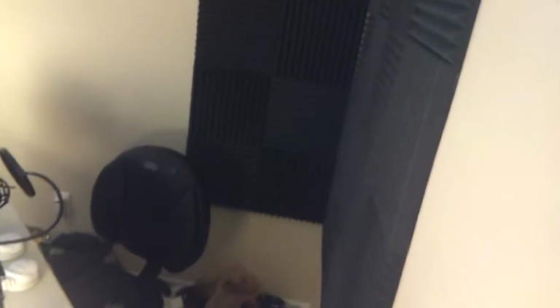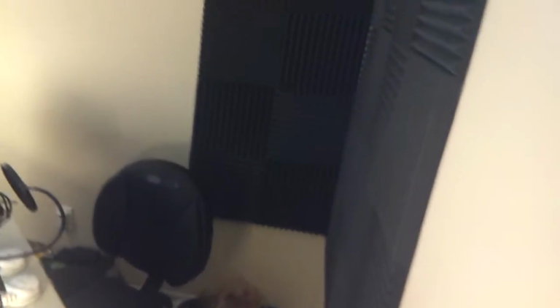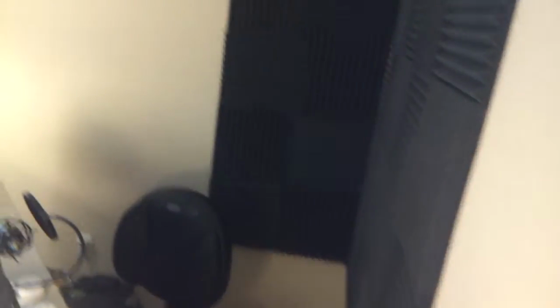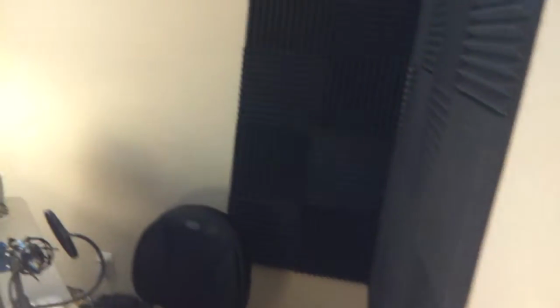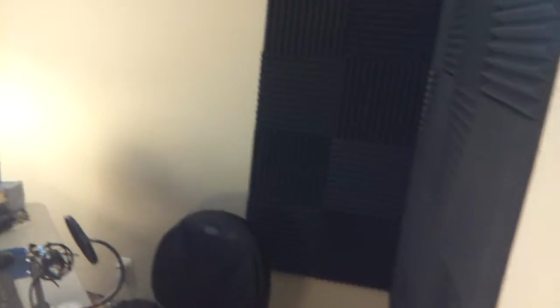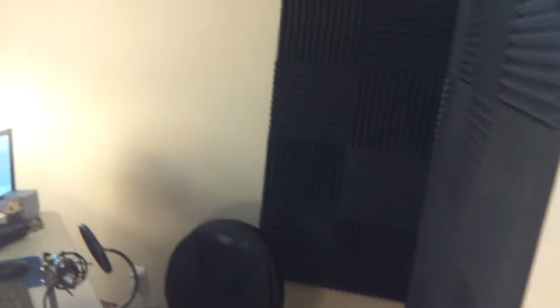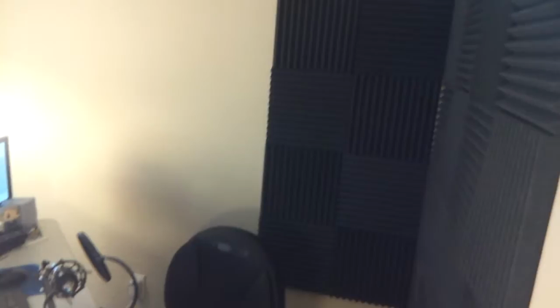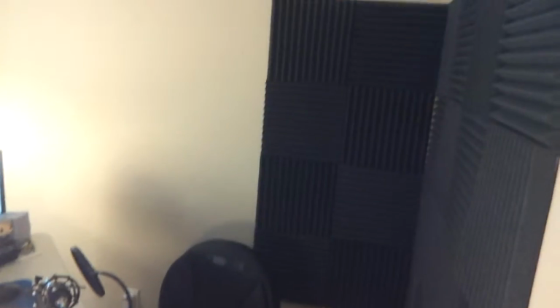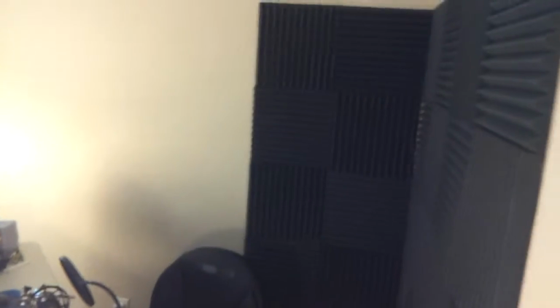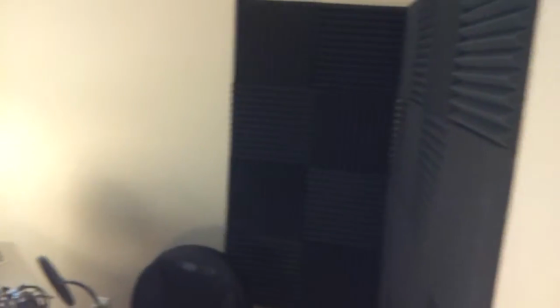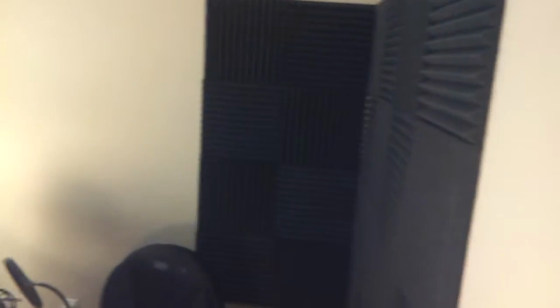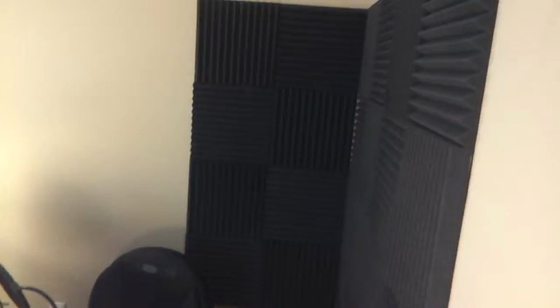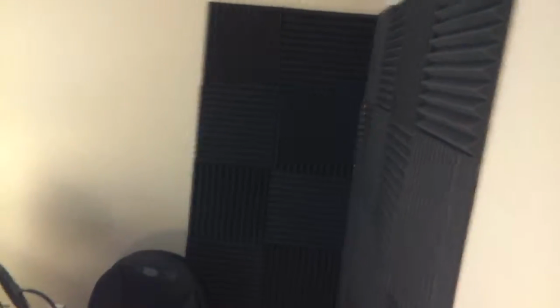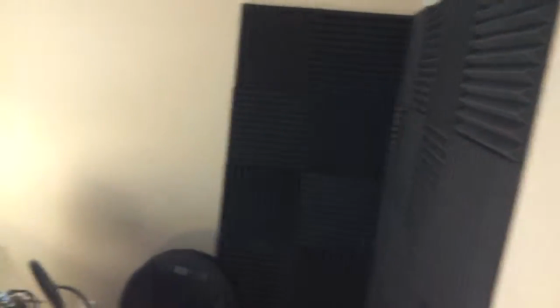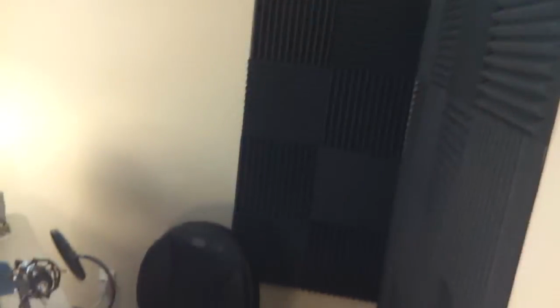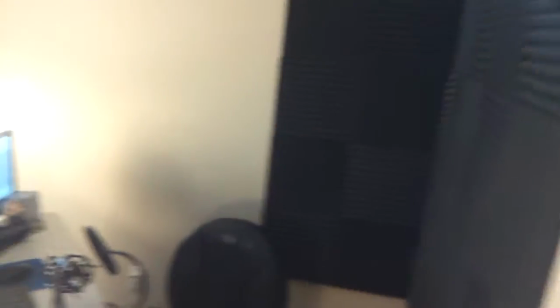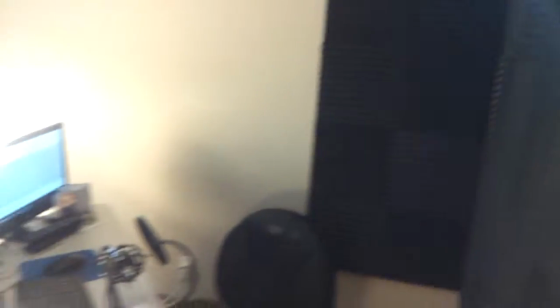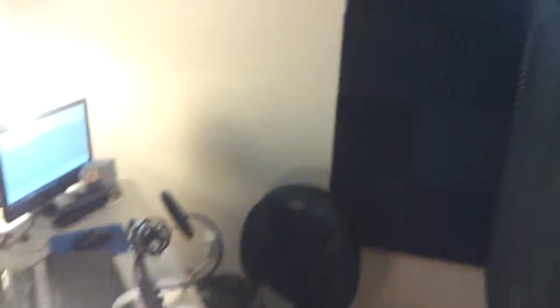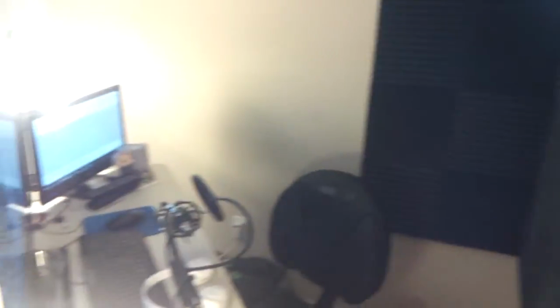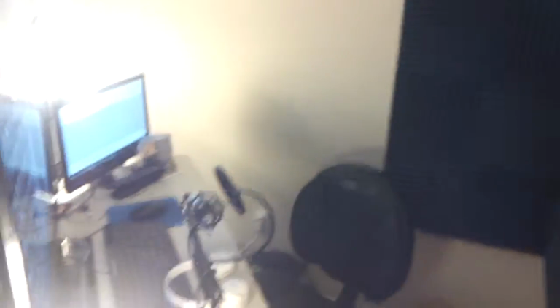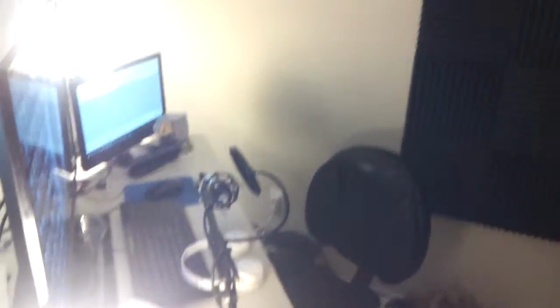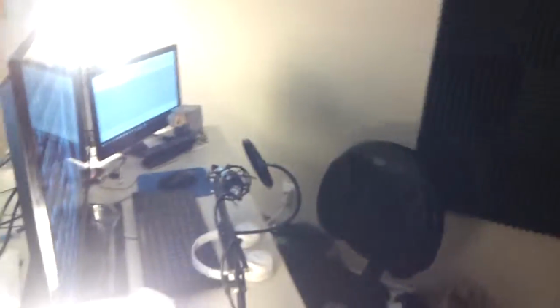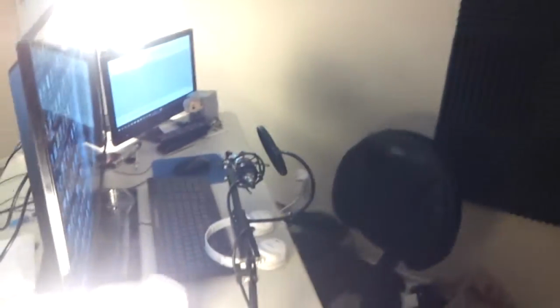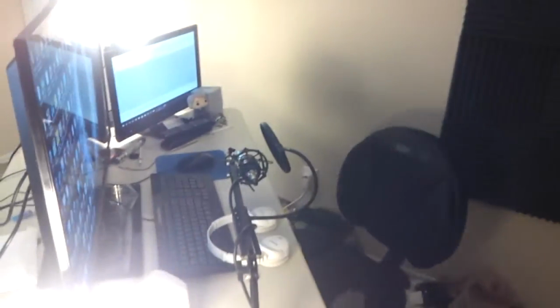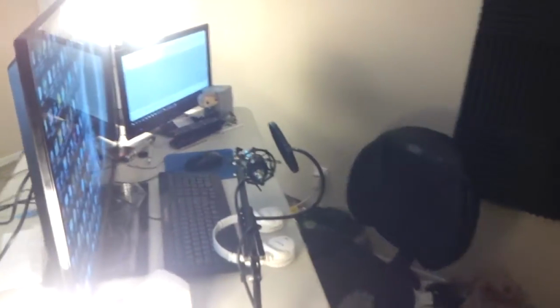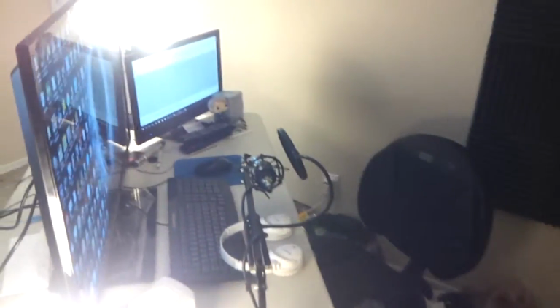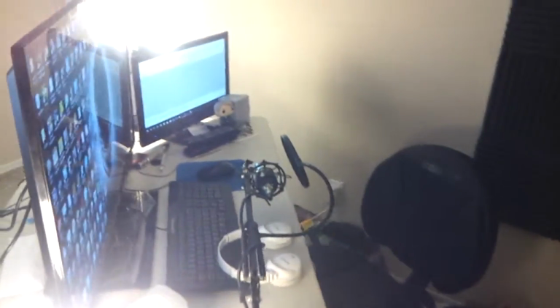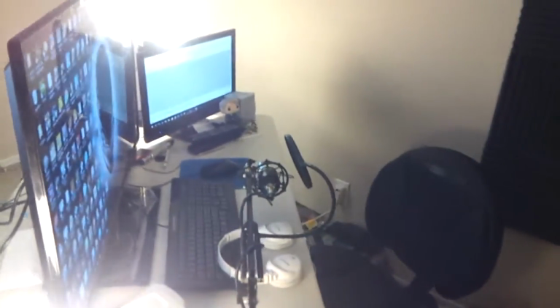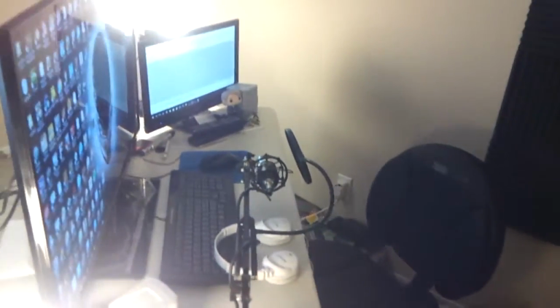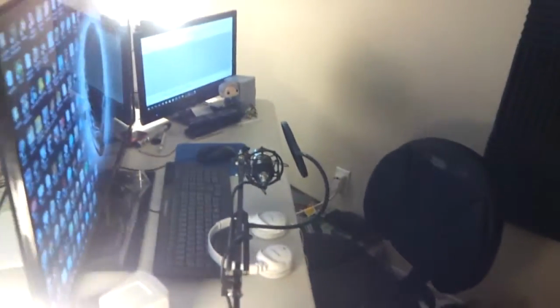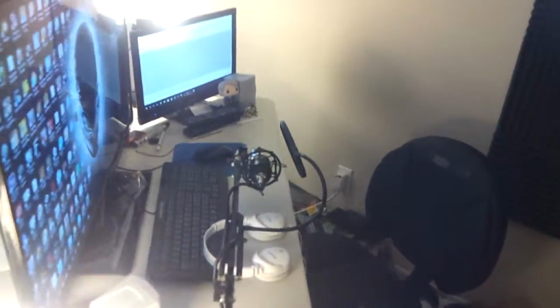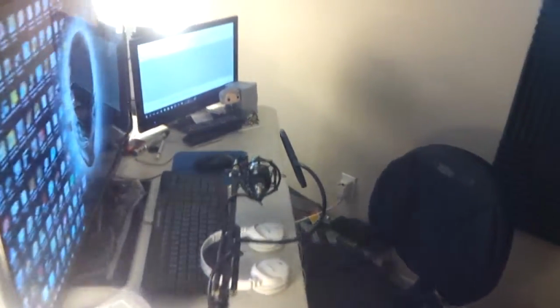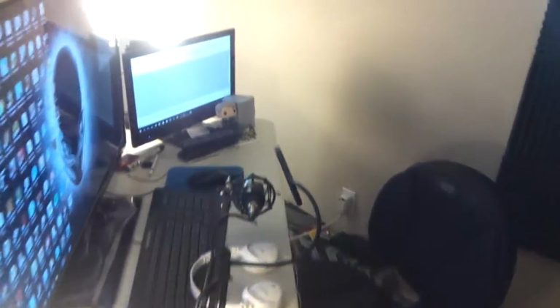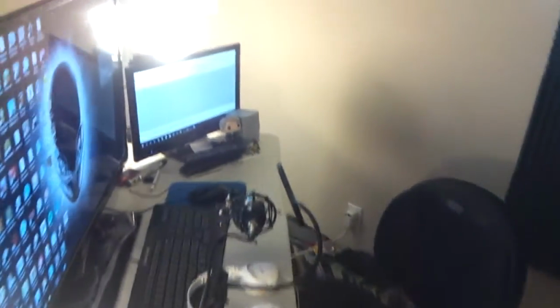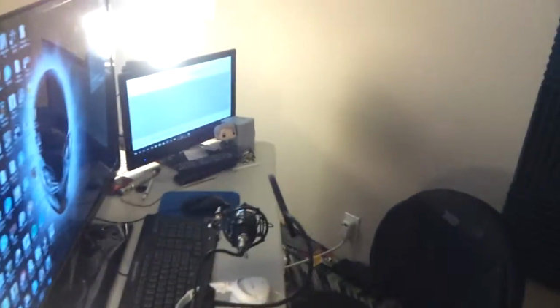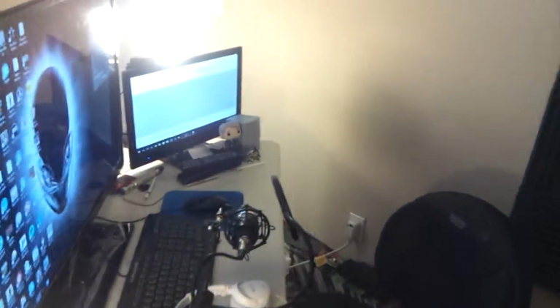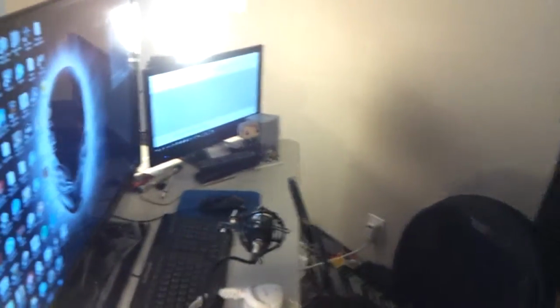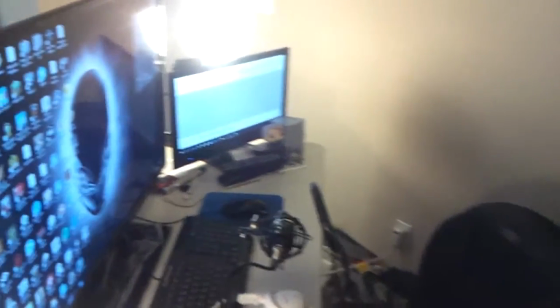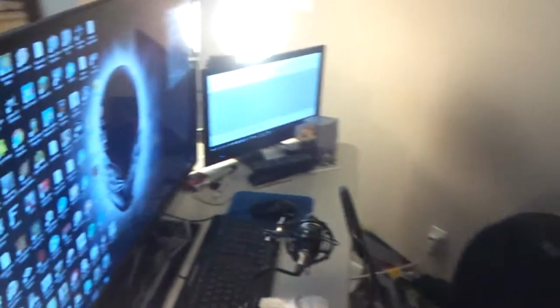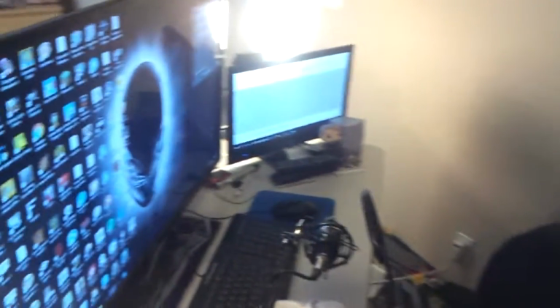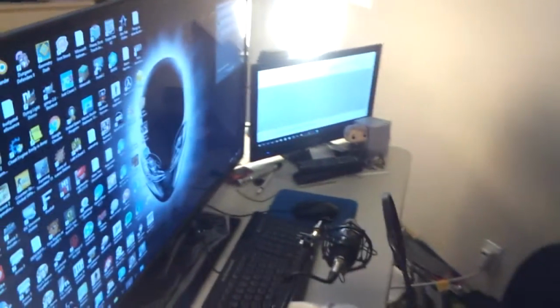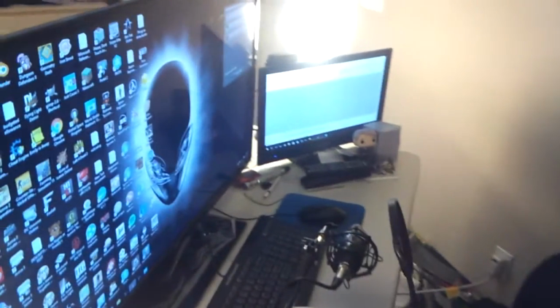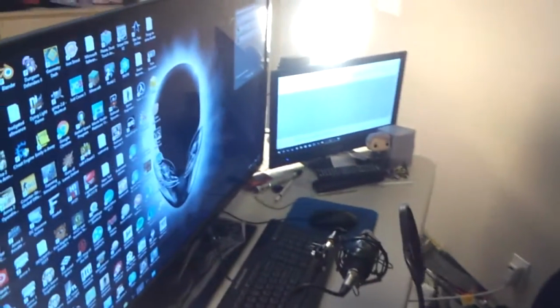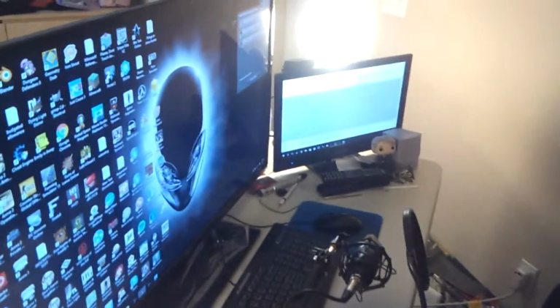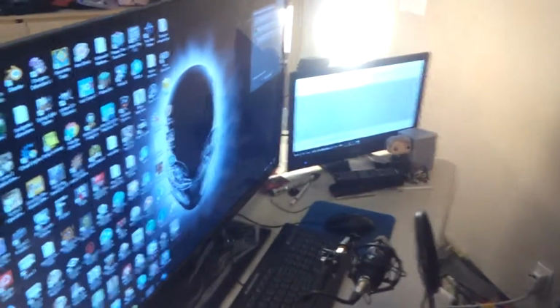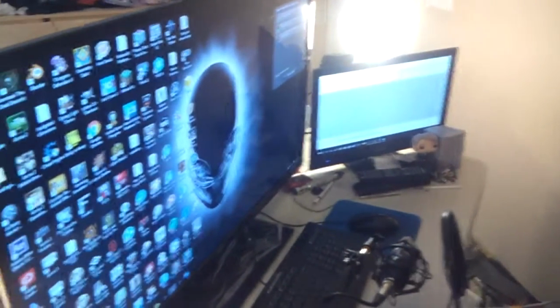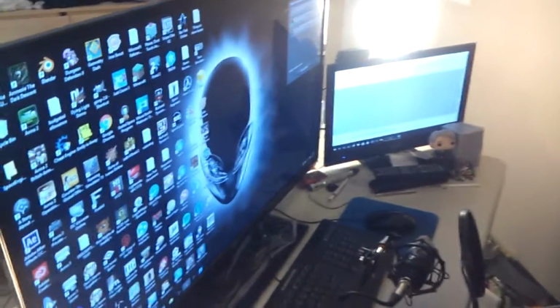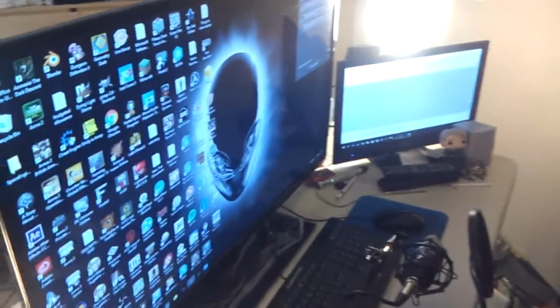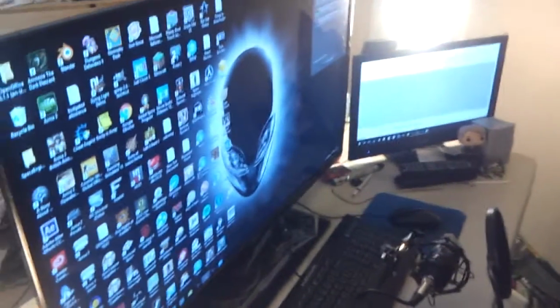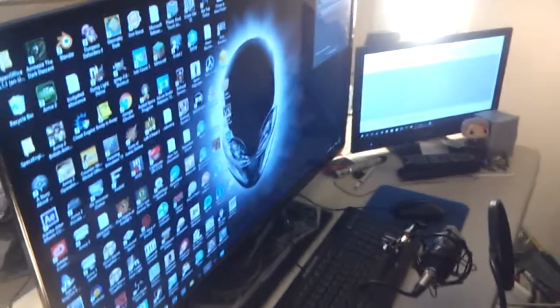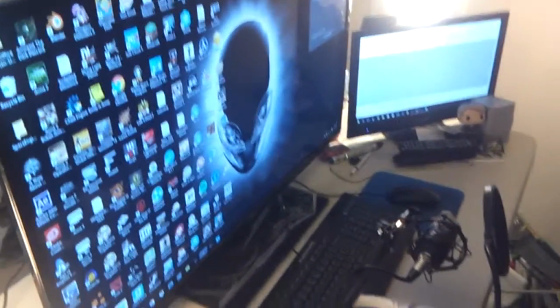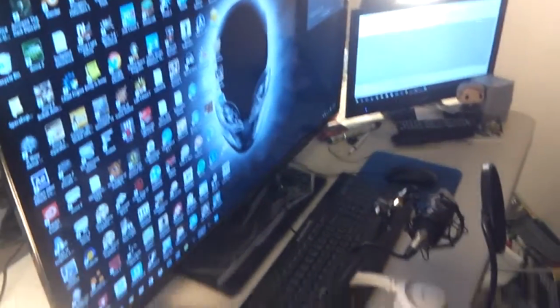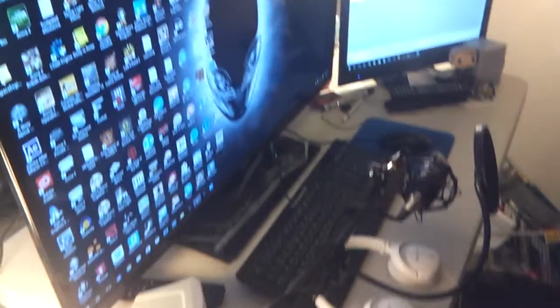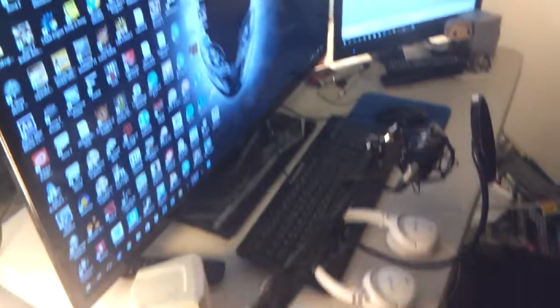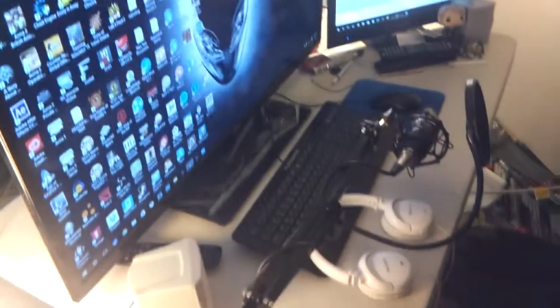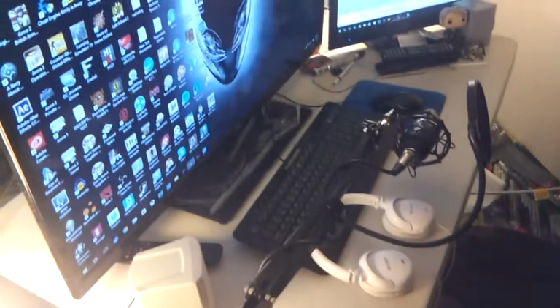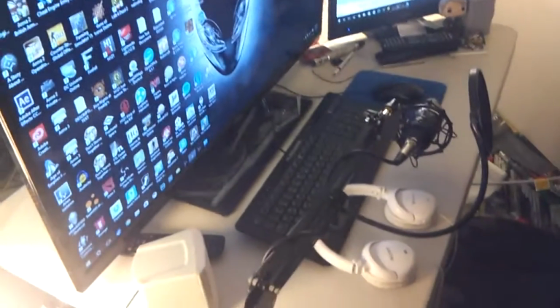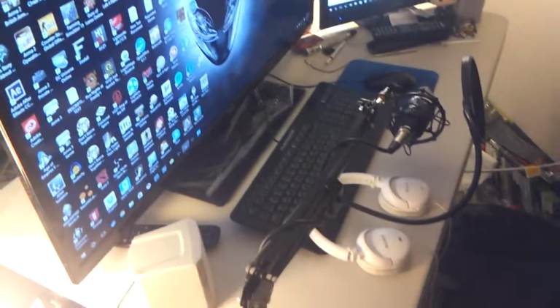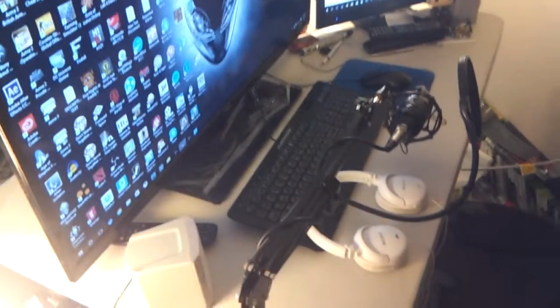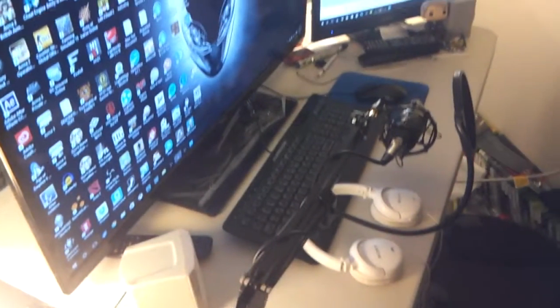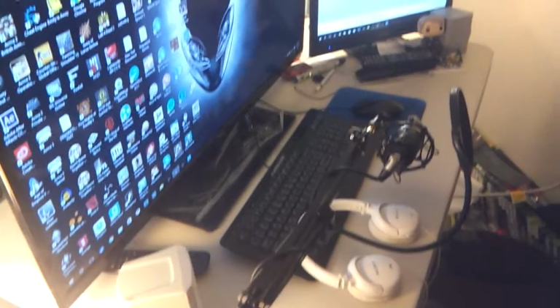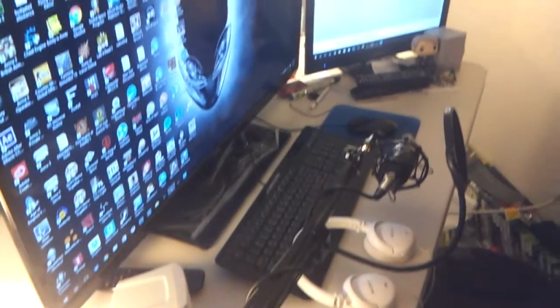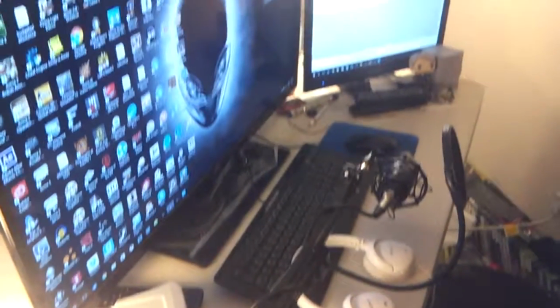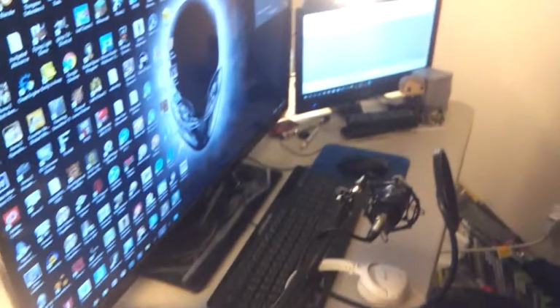So this is my actual gaming setup, and recording obviously — mostly recording, to be honest, recently. So yeah, this is the whole thing.